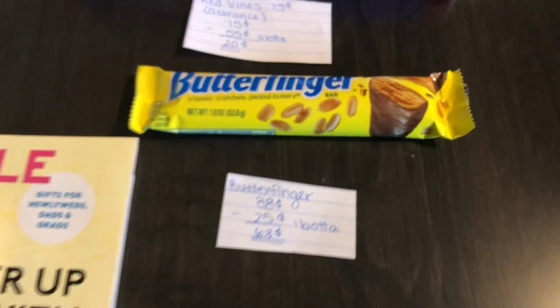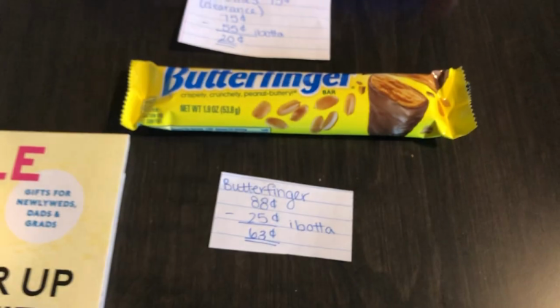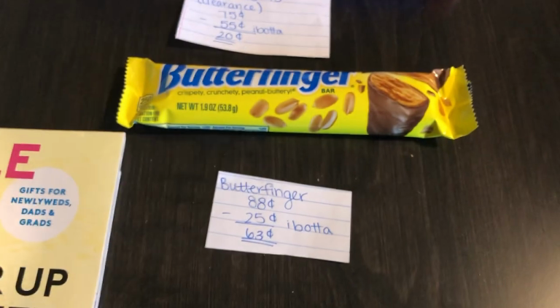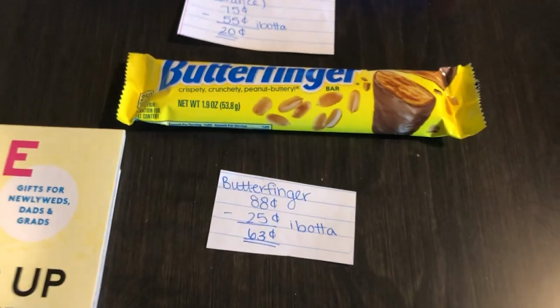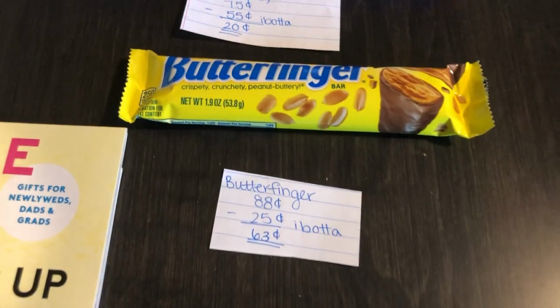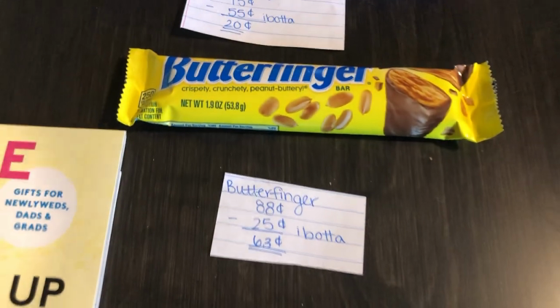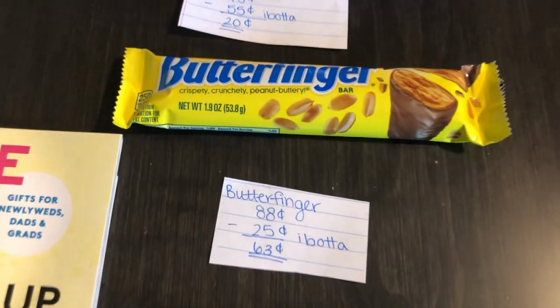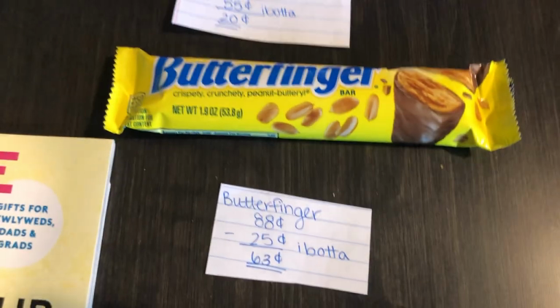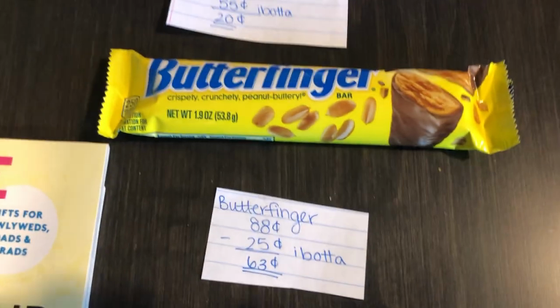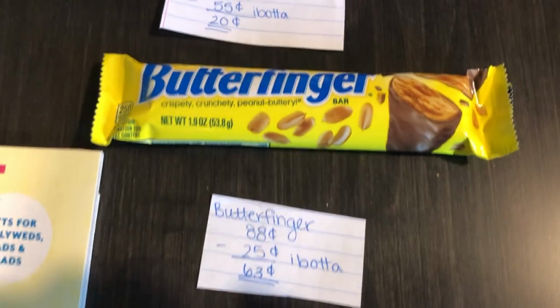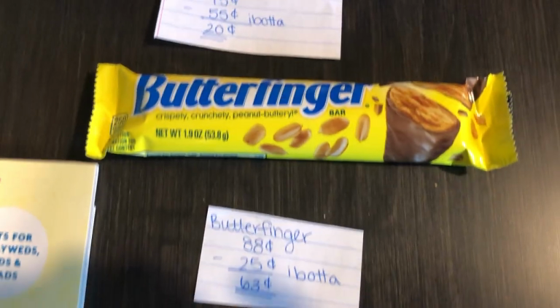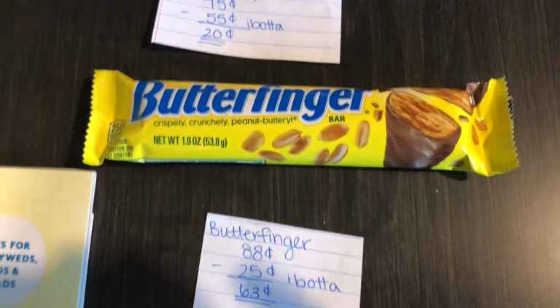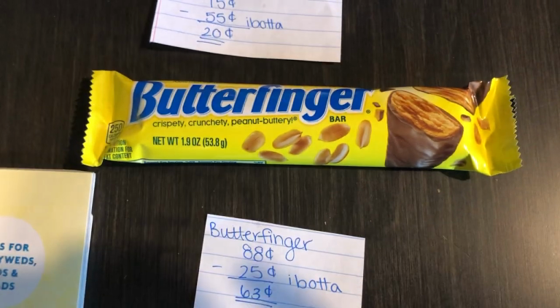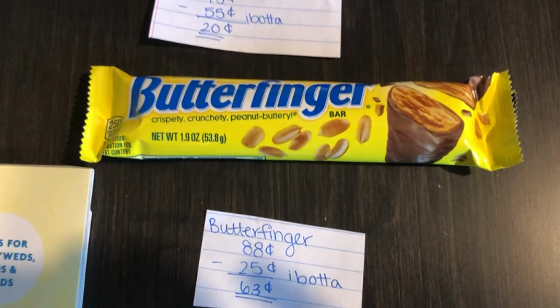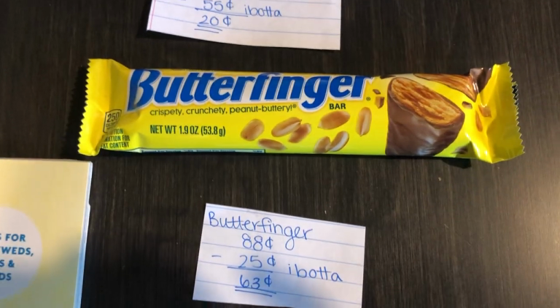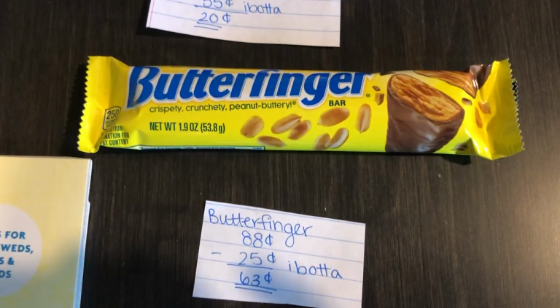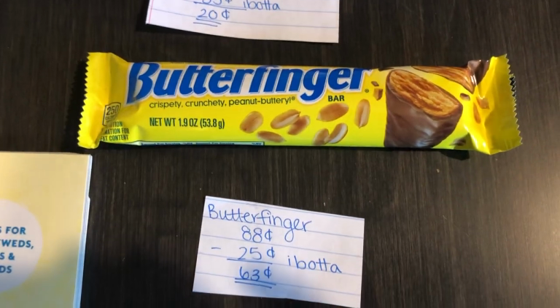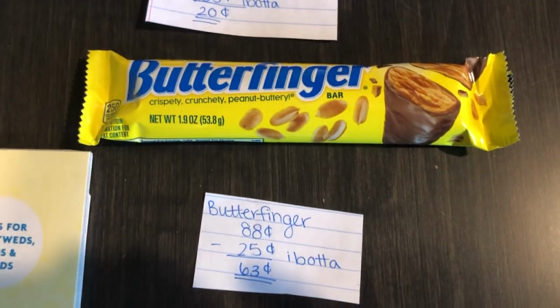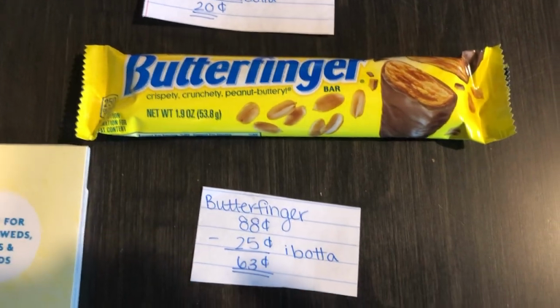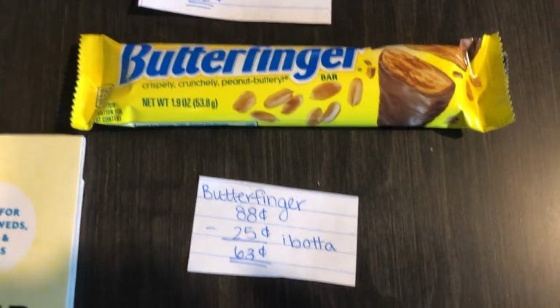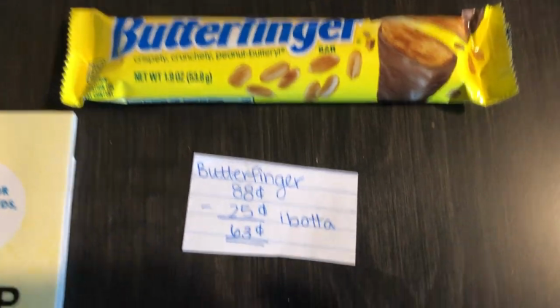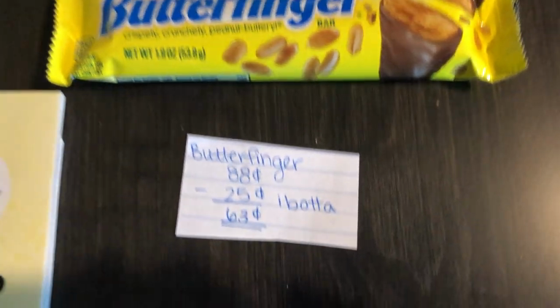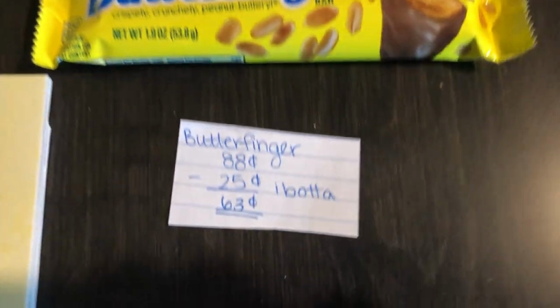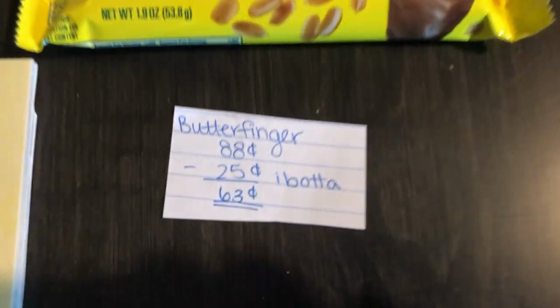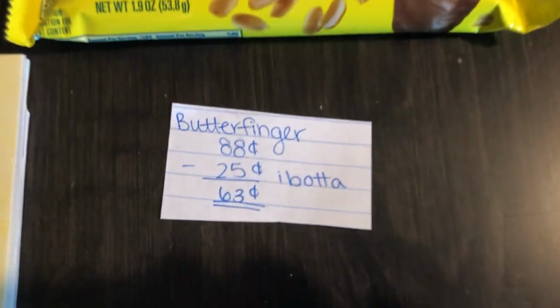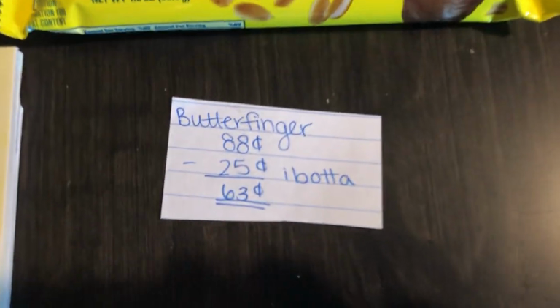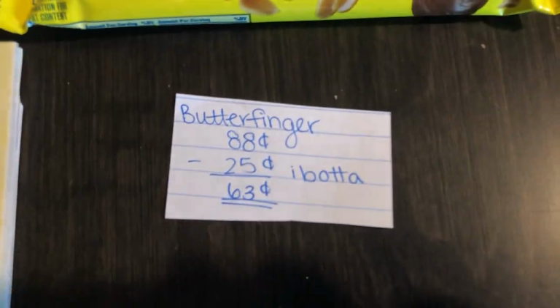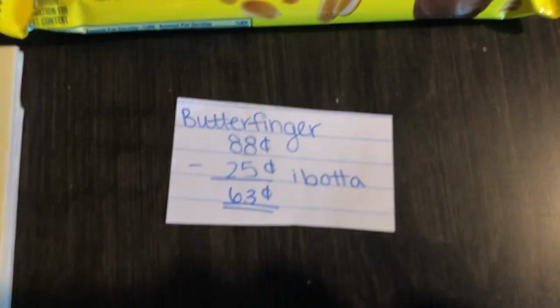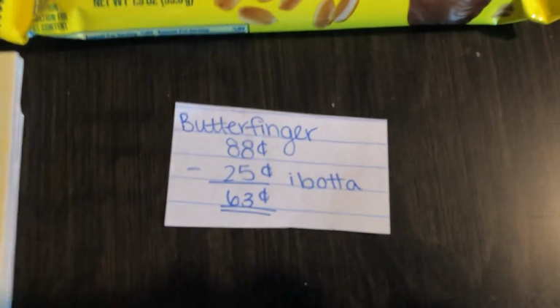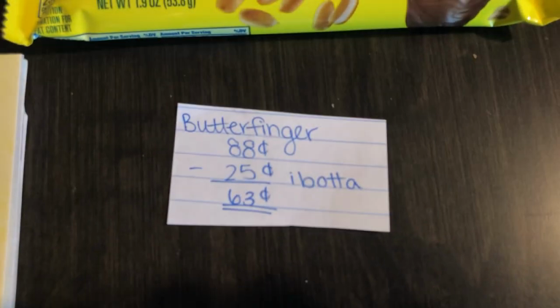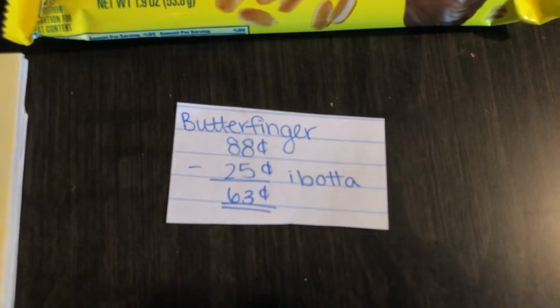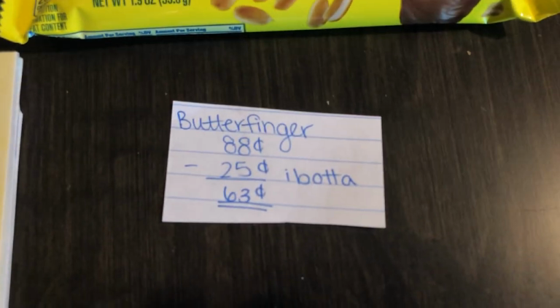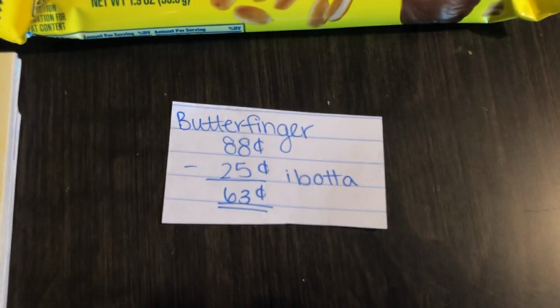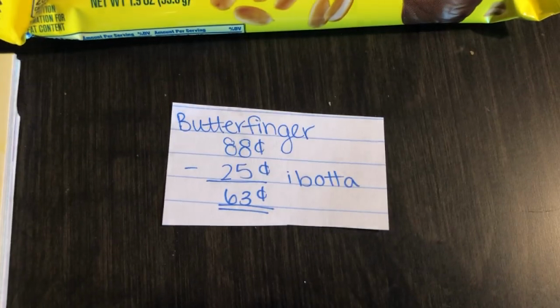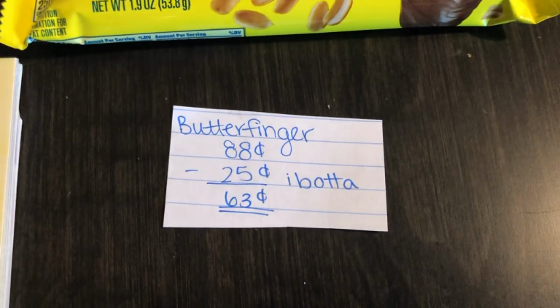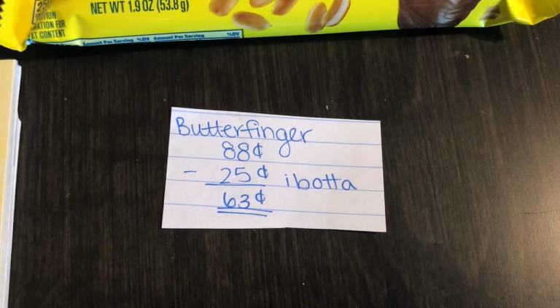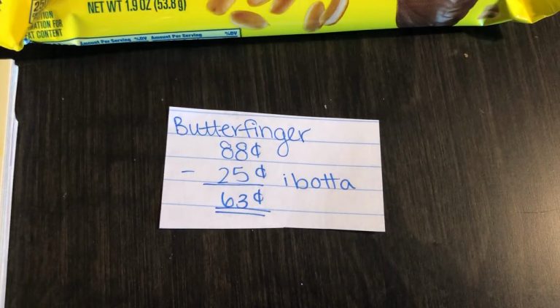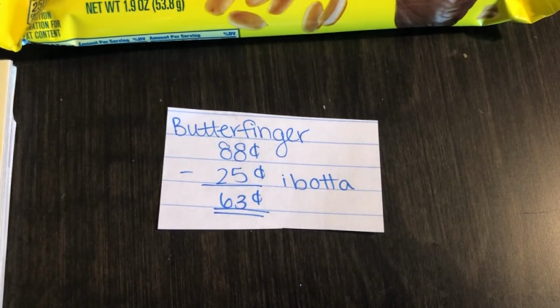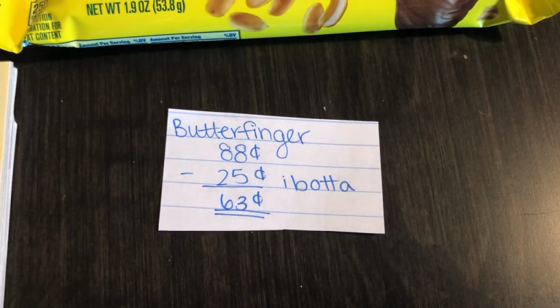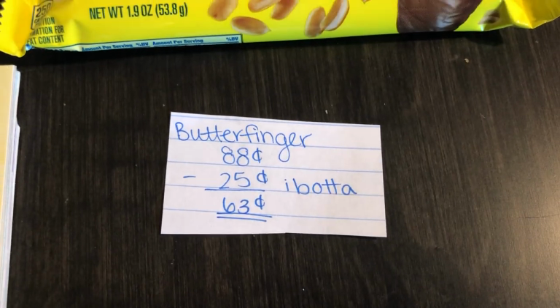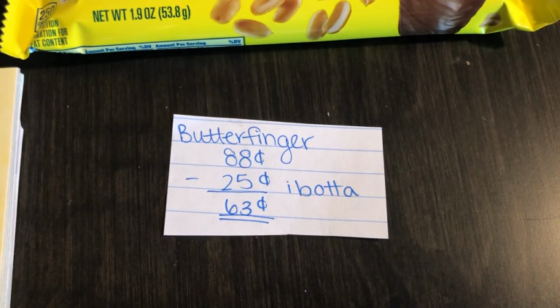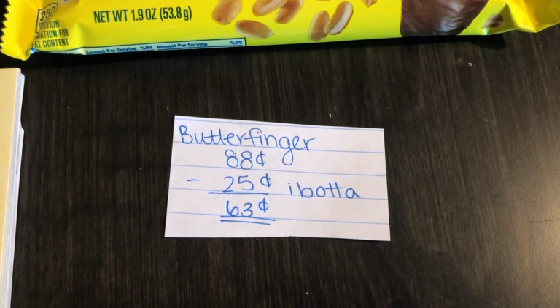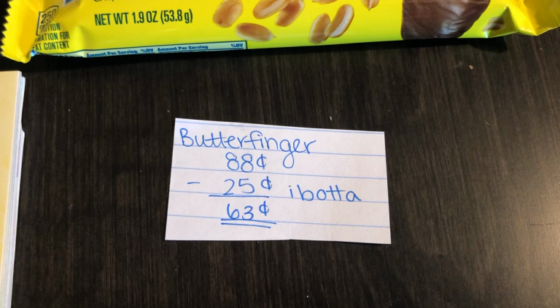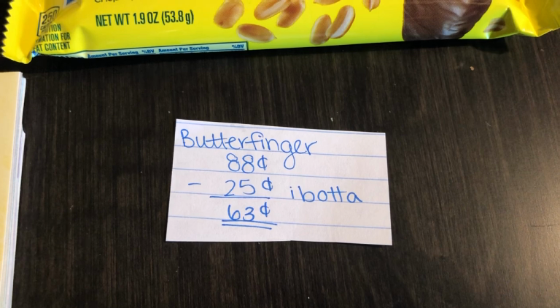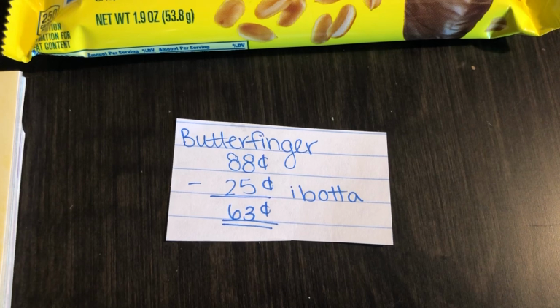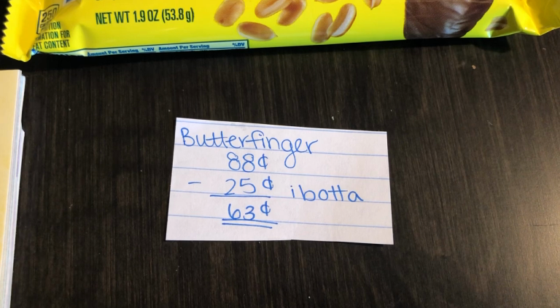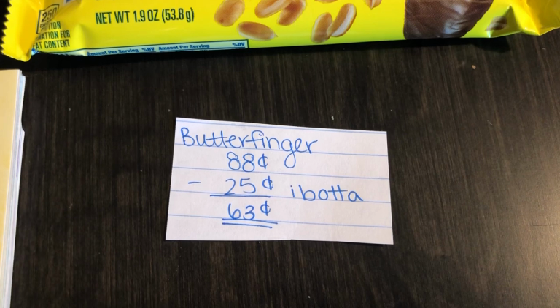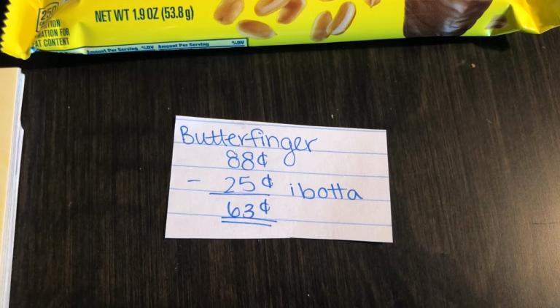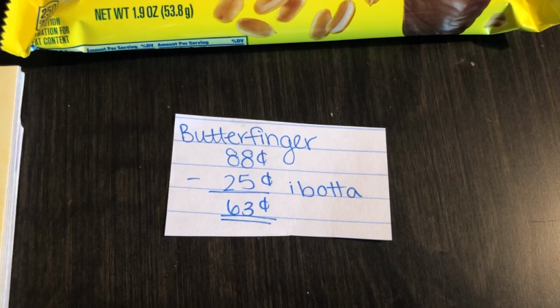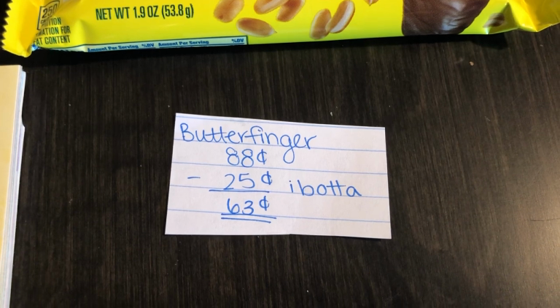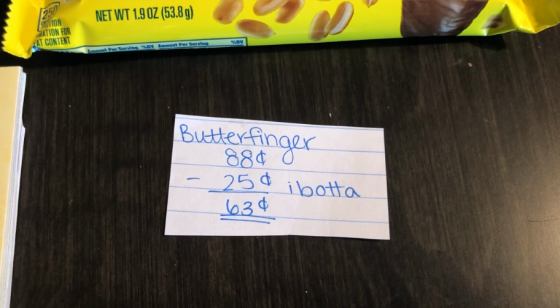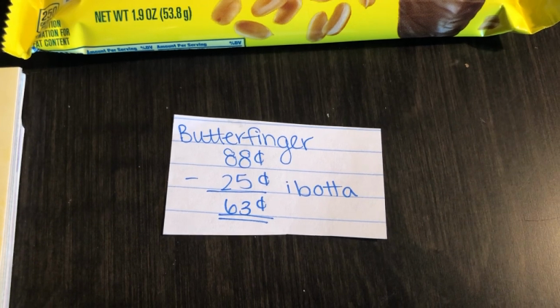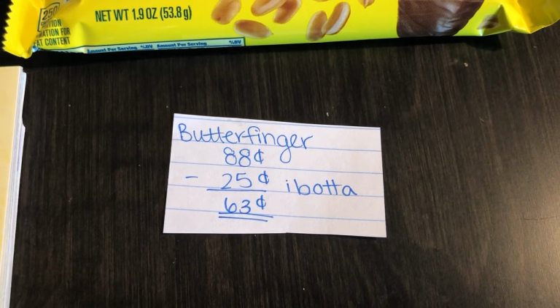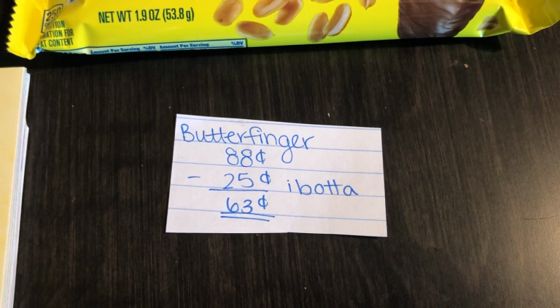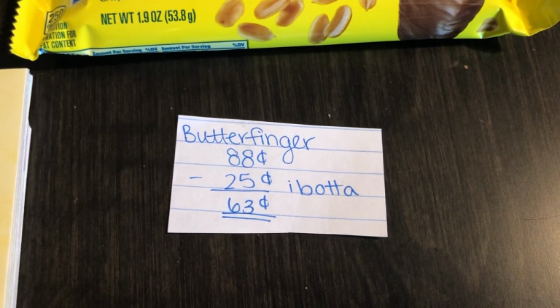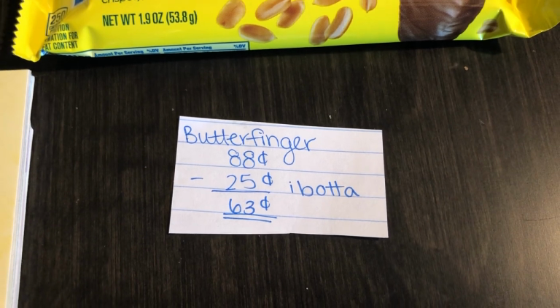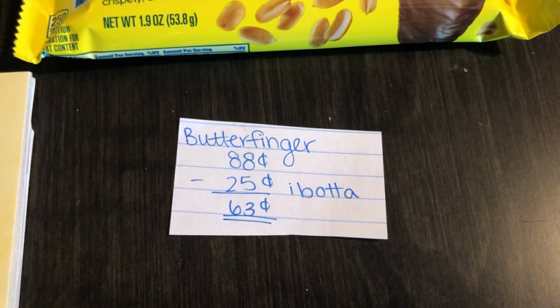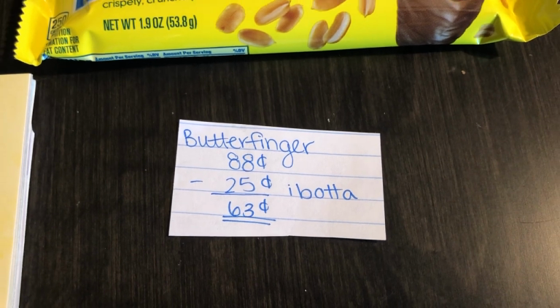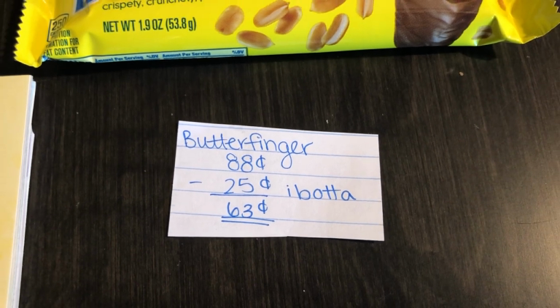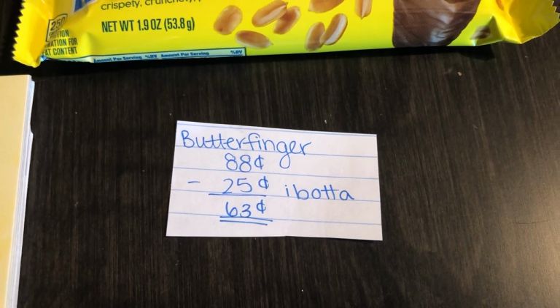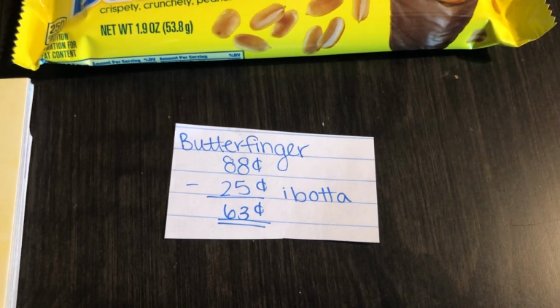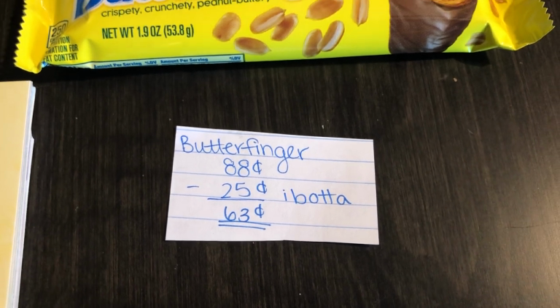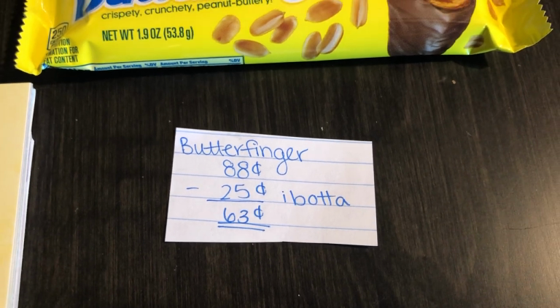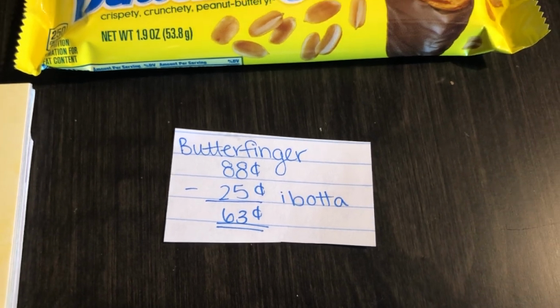The next deal is on the Butterfinger. They are $0.88. Ibotta is giving $0.25 back, making it $0.63.